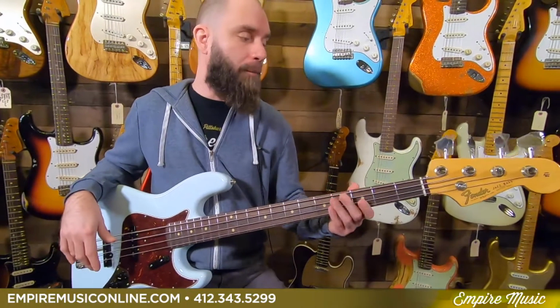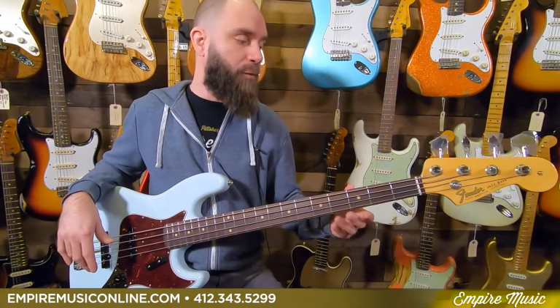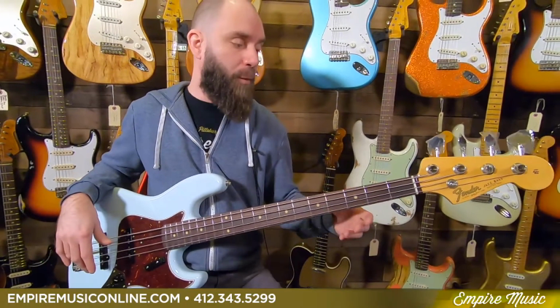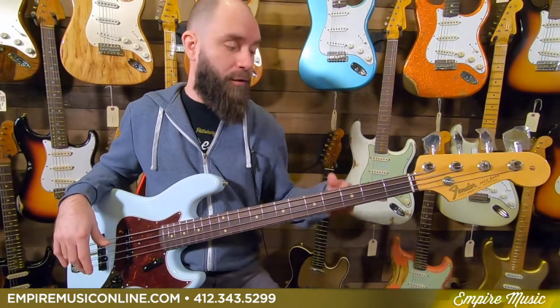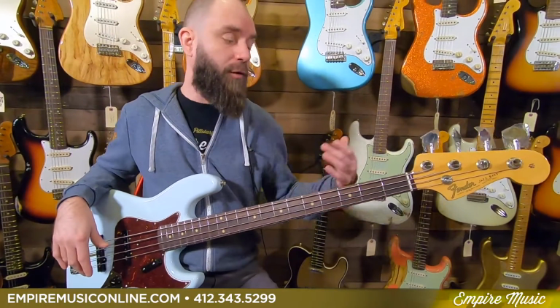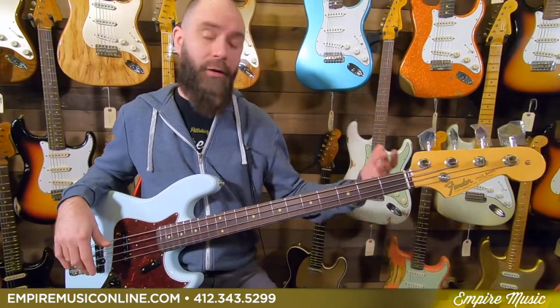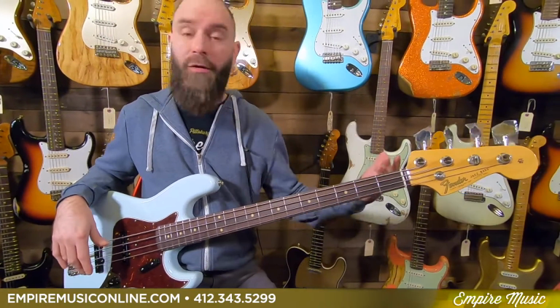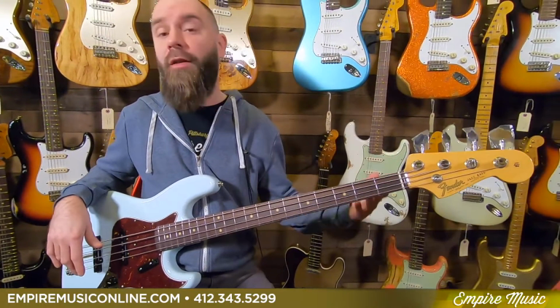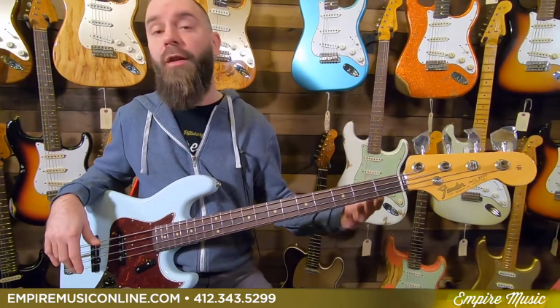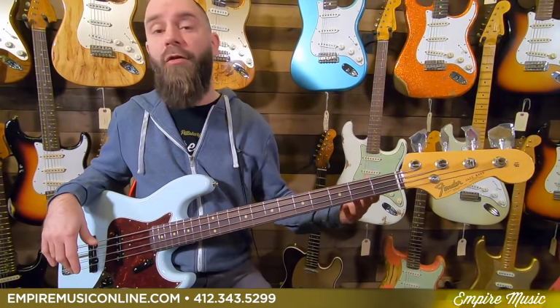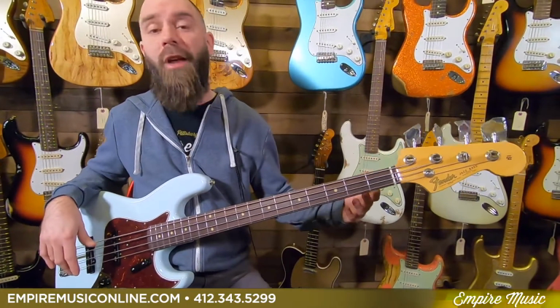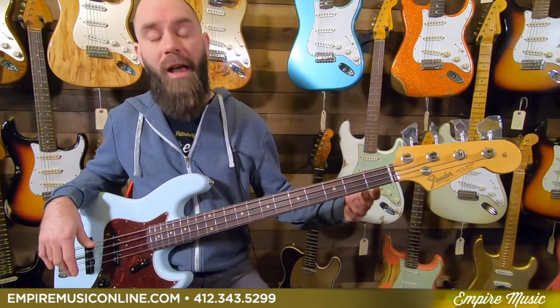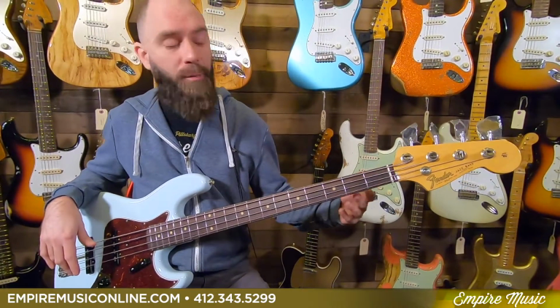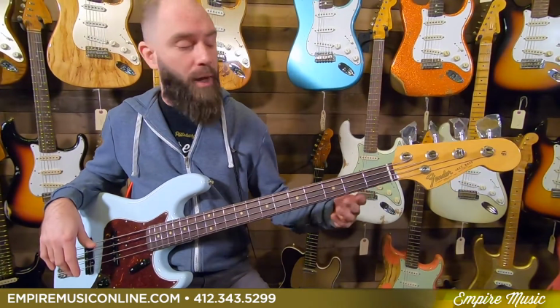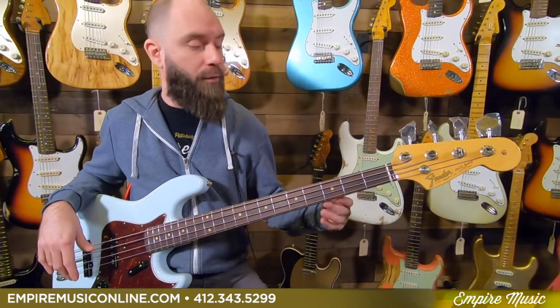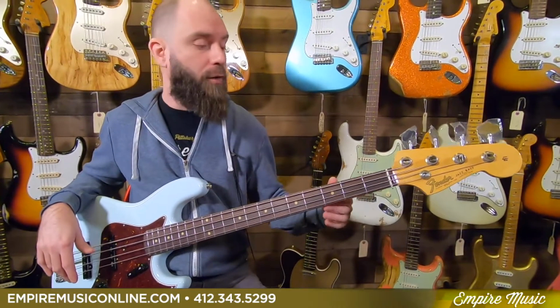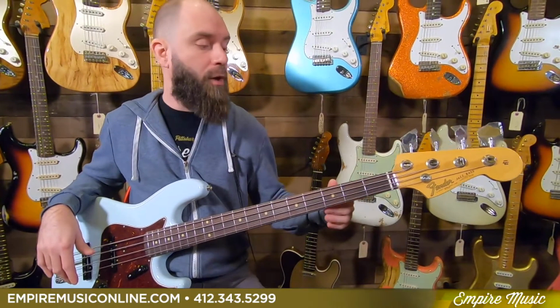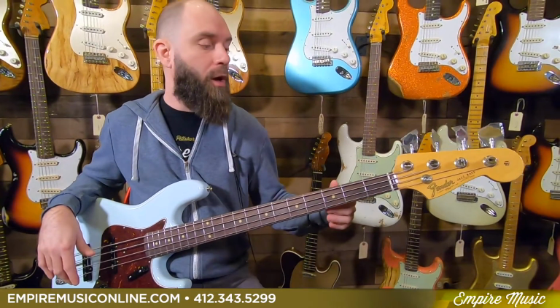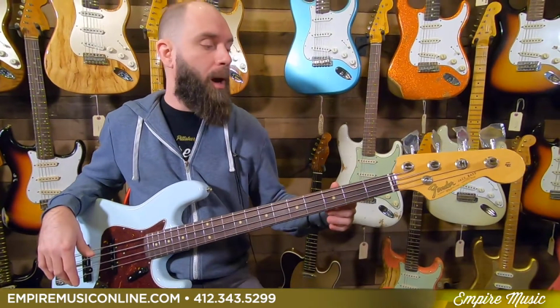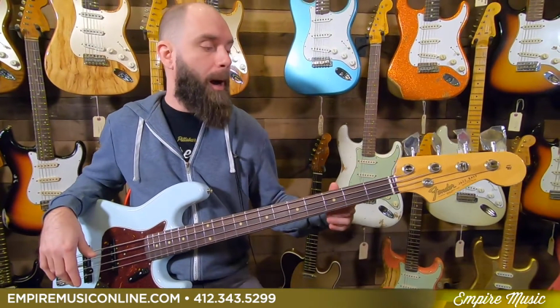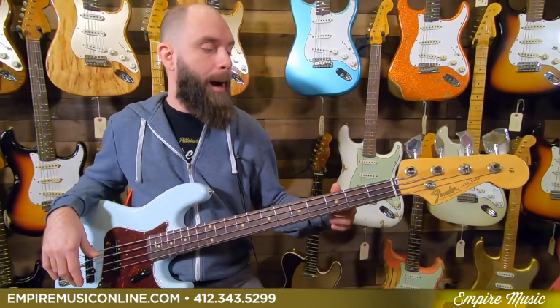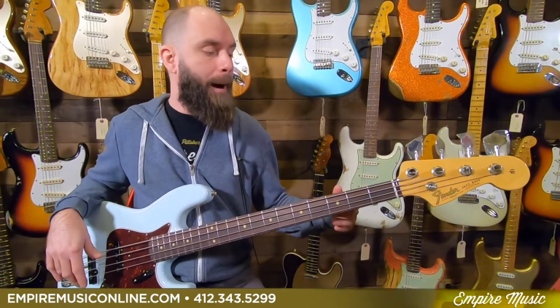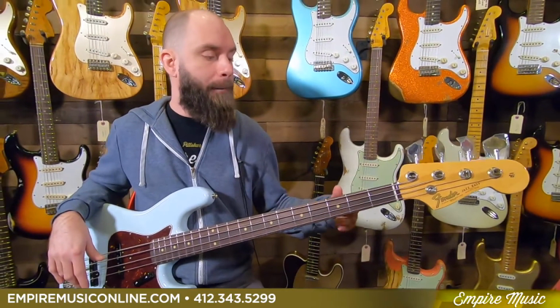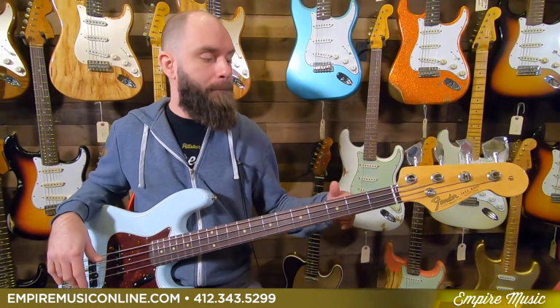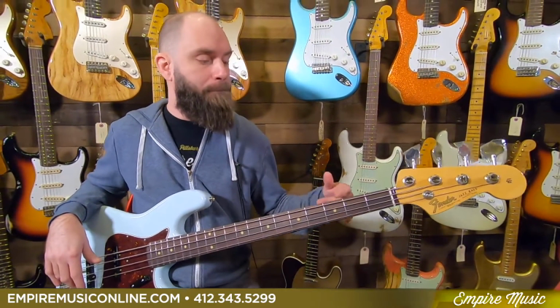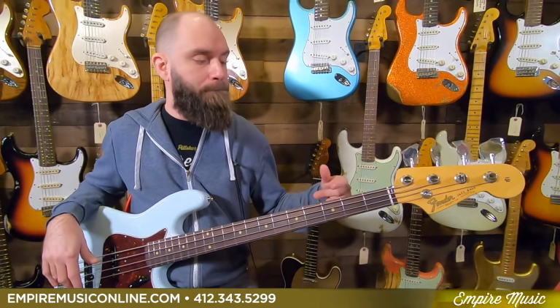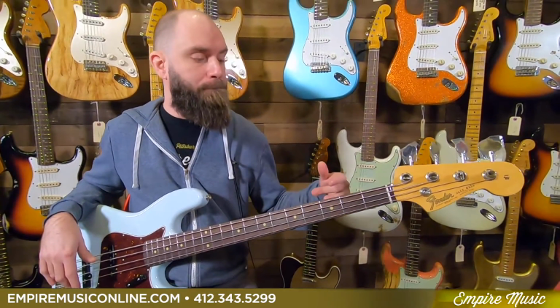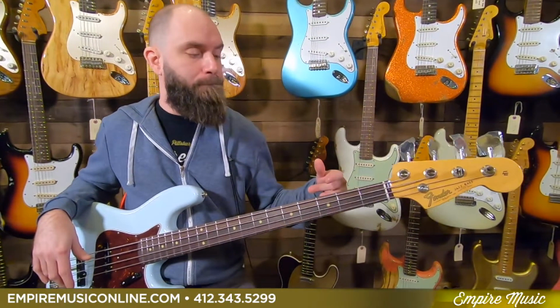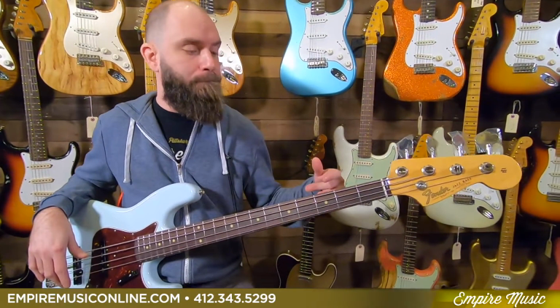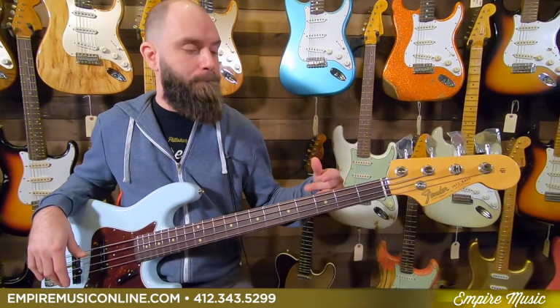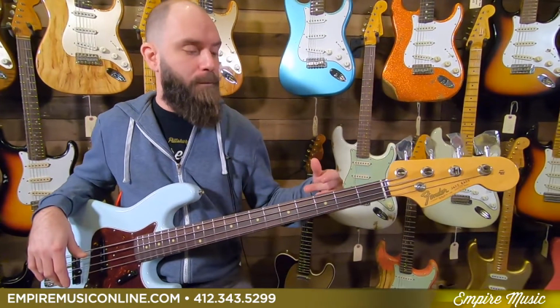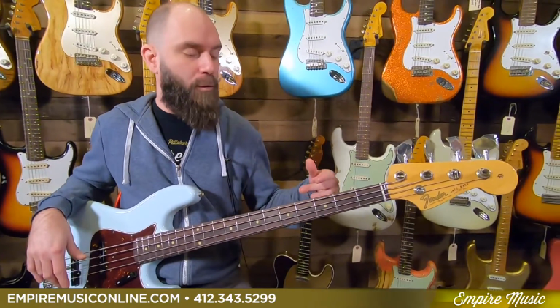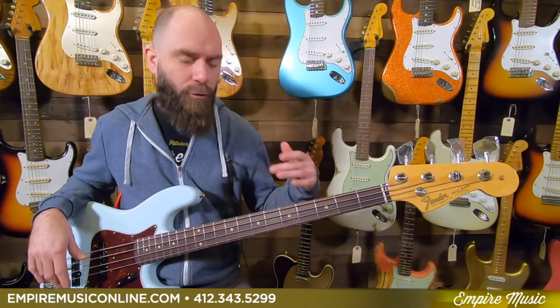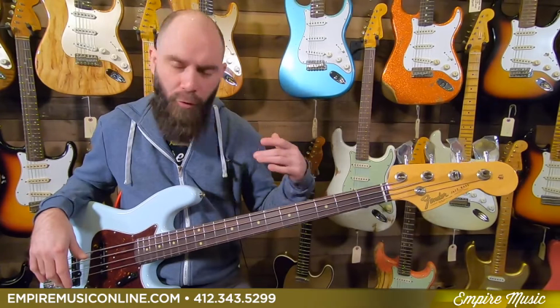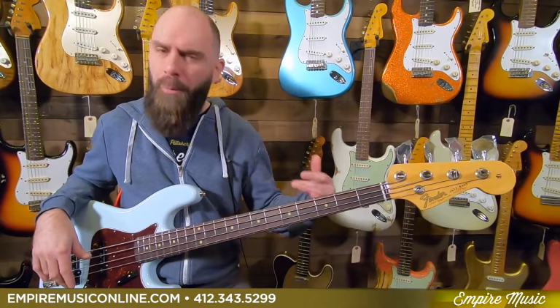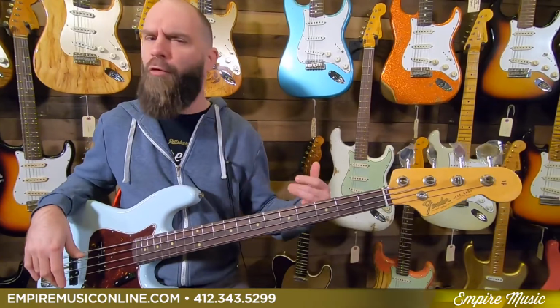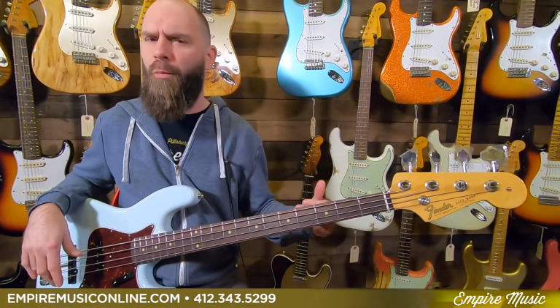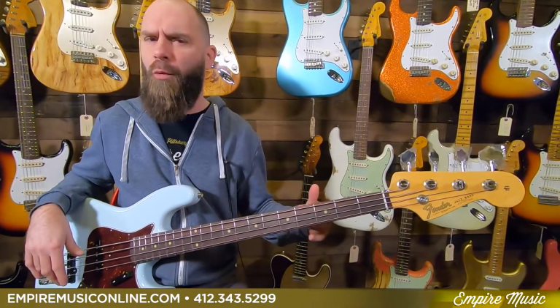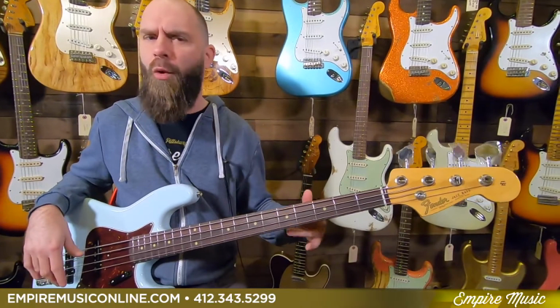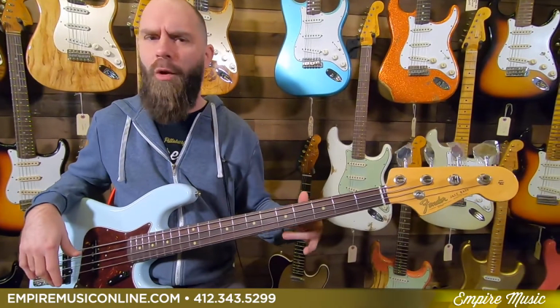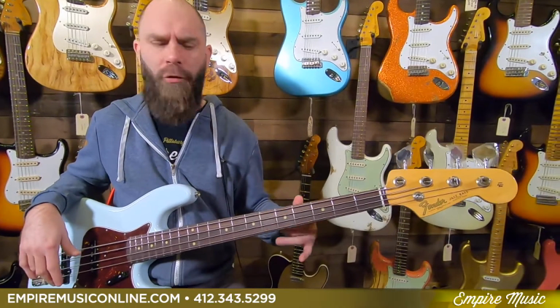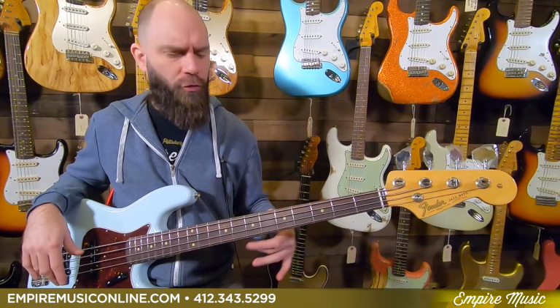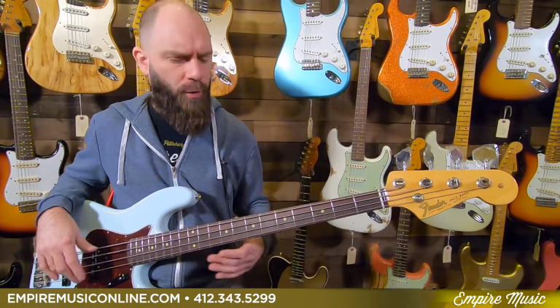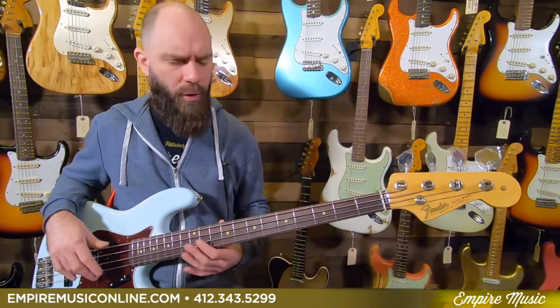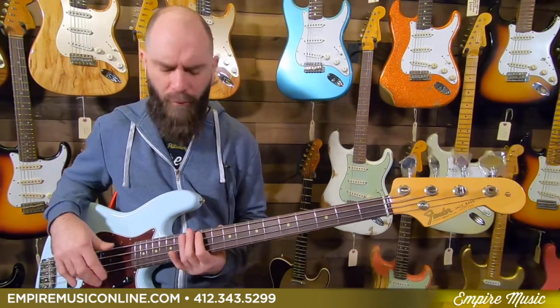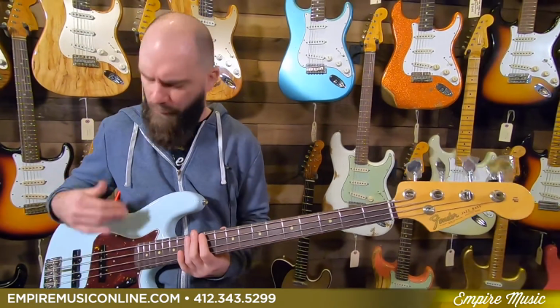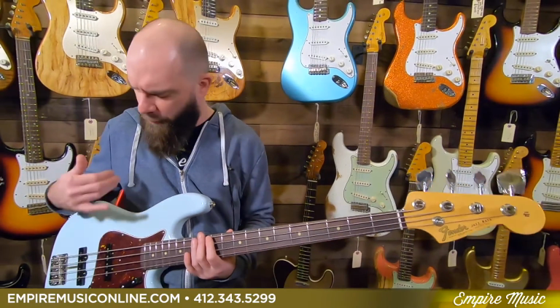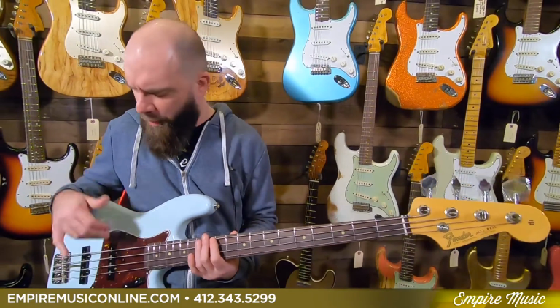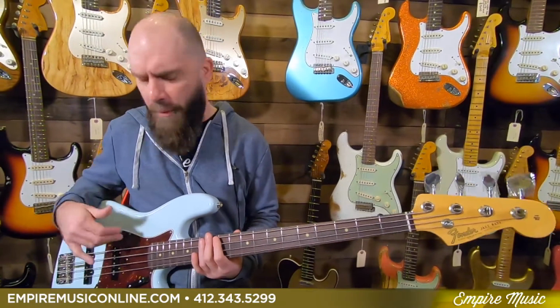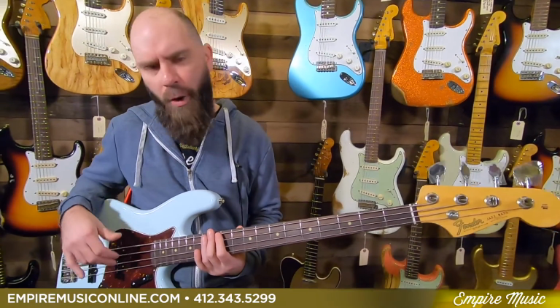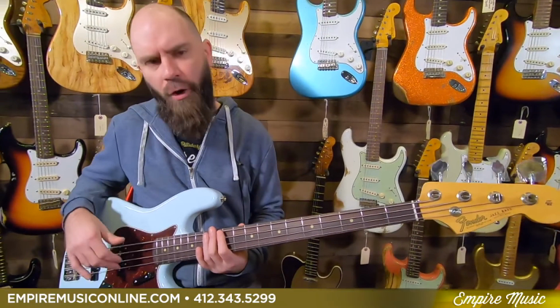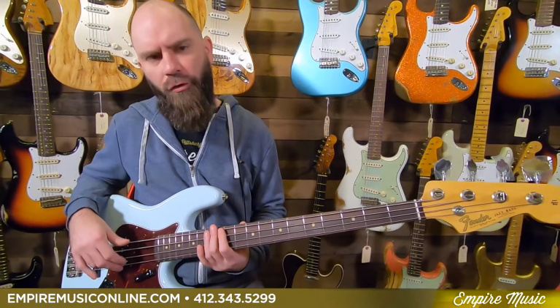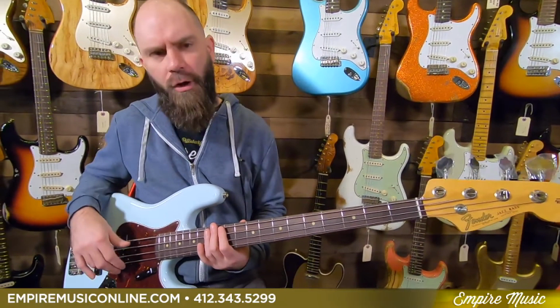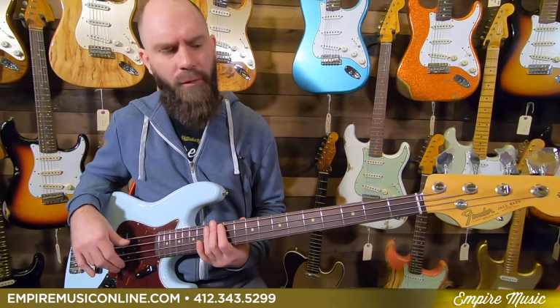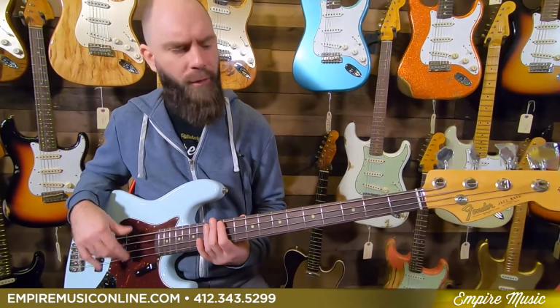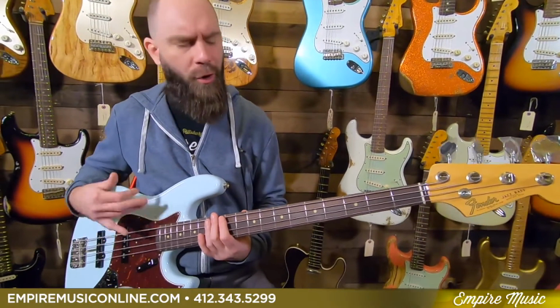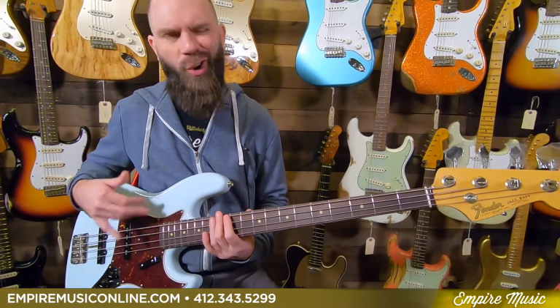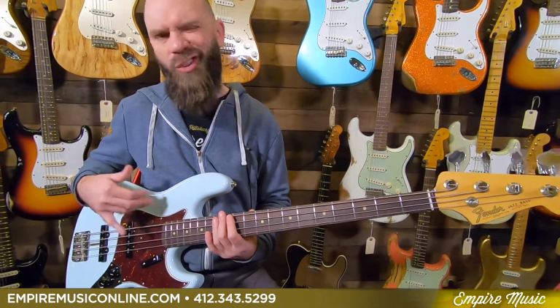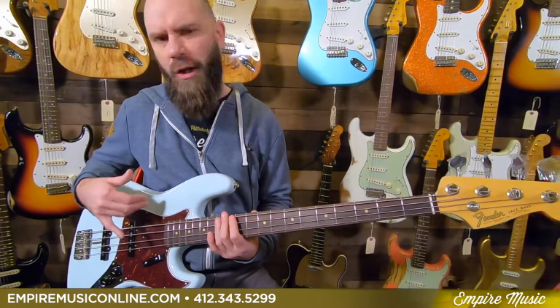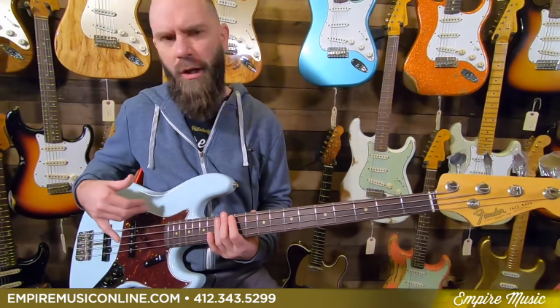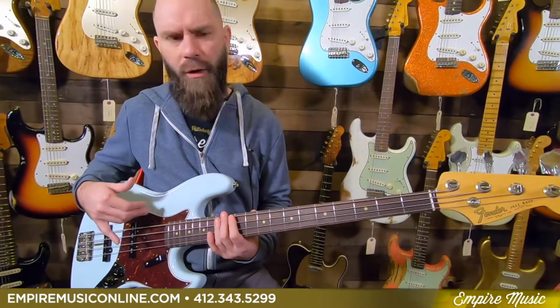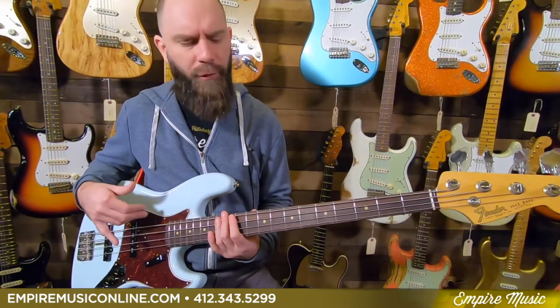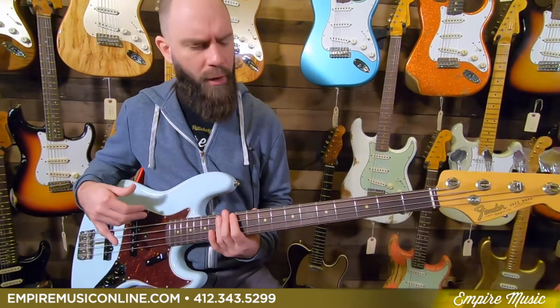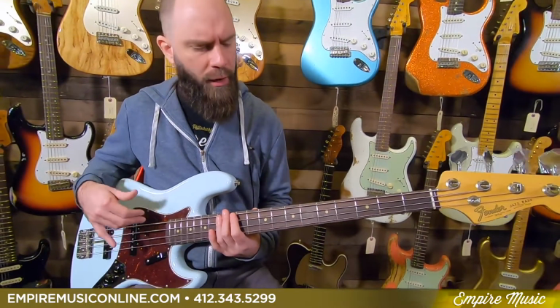This is the 60s Jazz Bass — super cool instrument, very punchy, very articulate feeling.